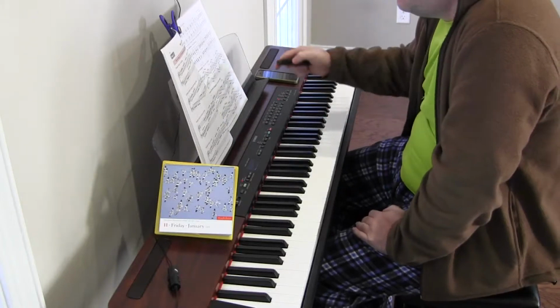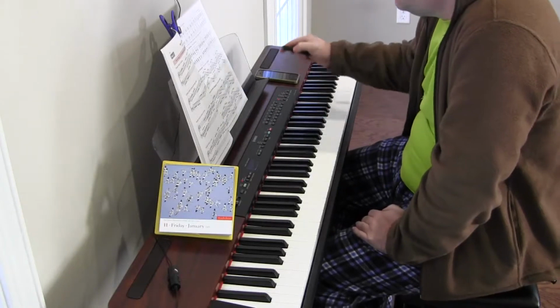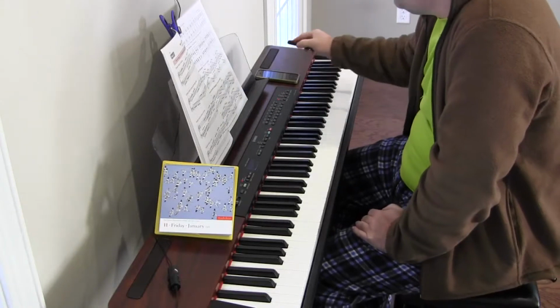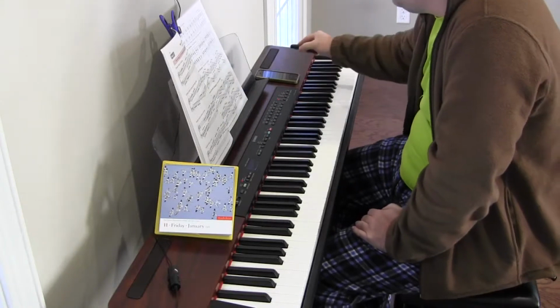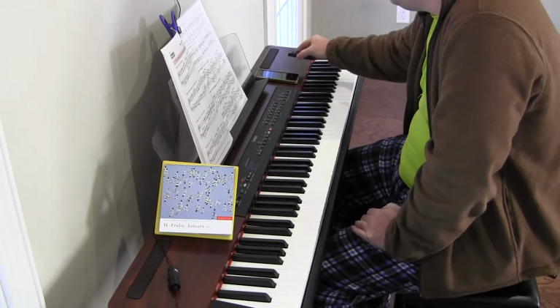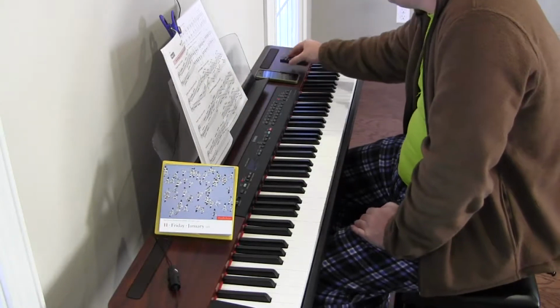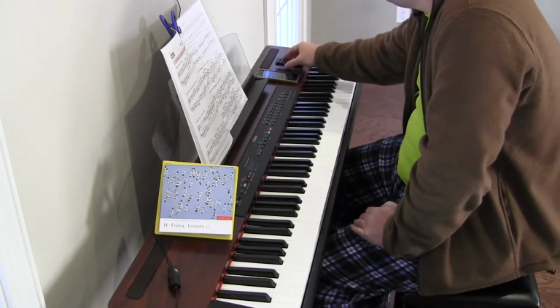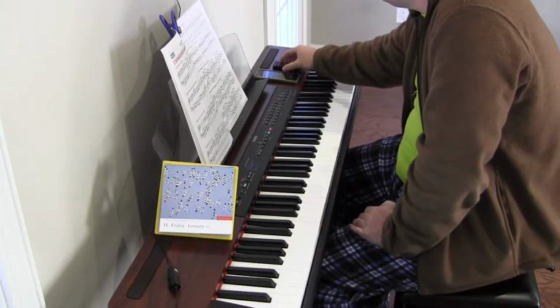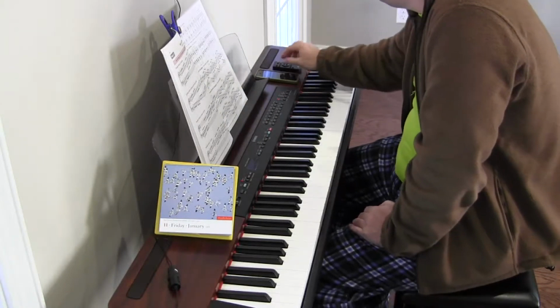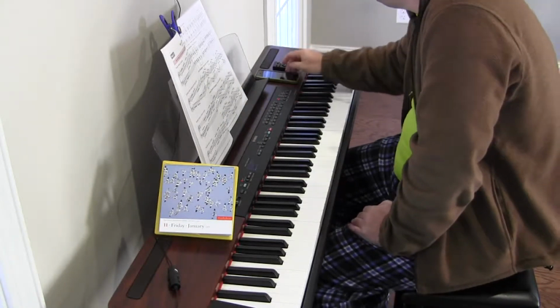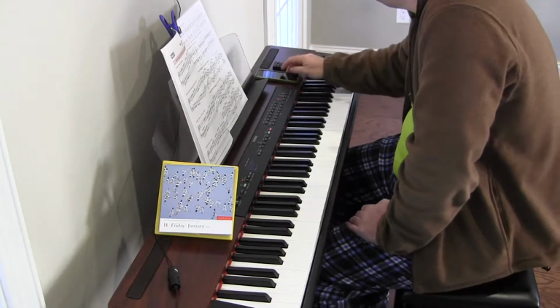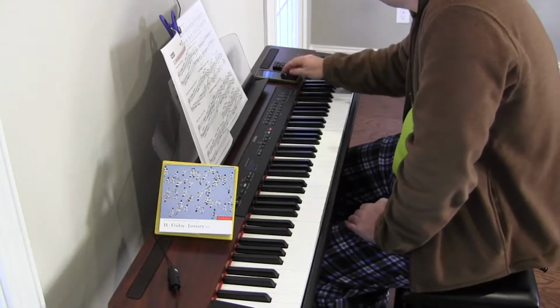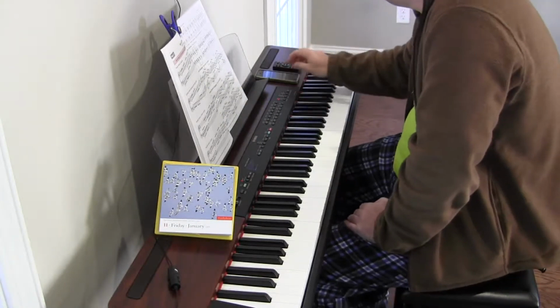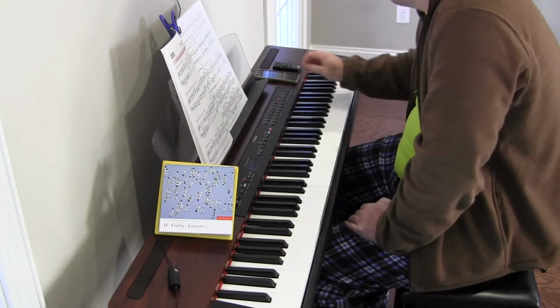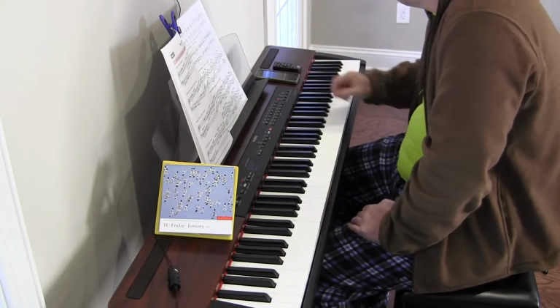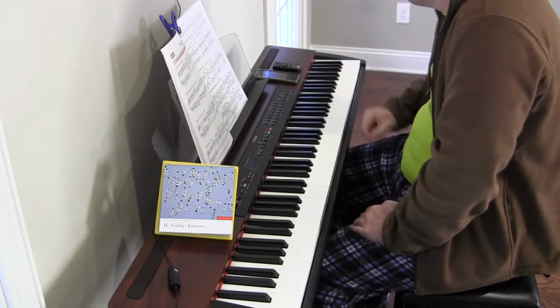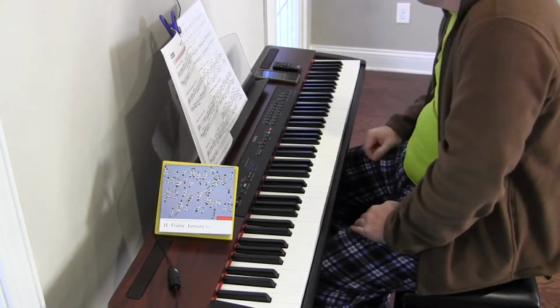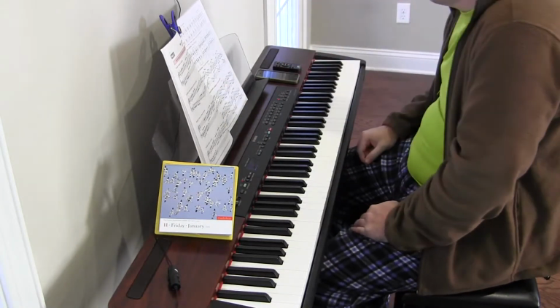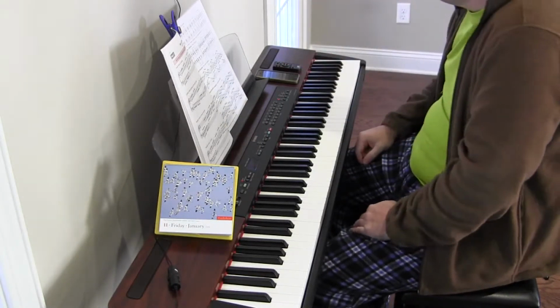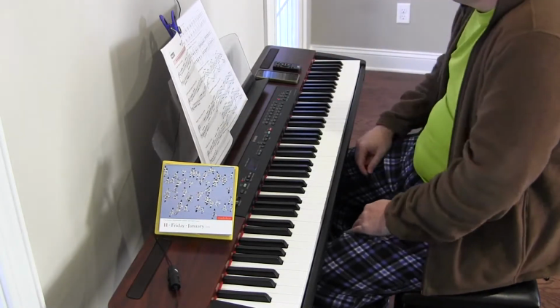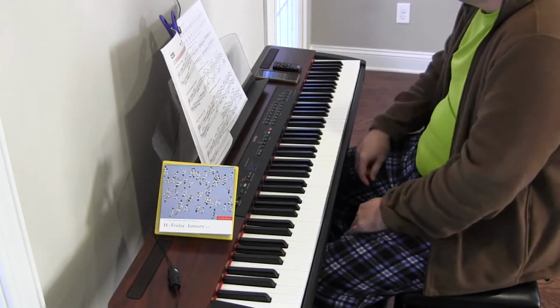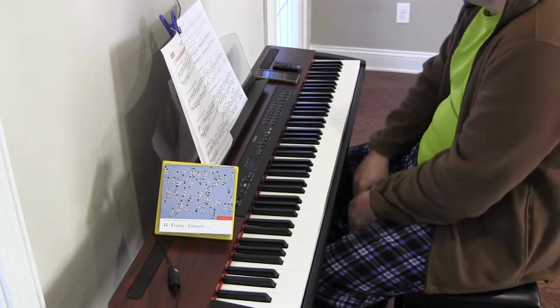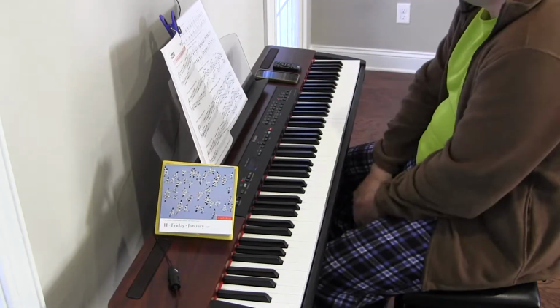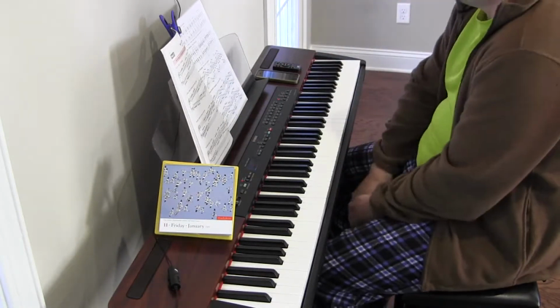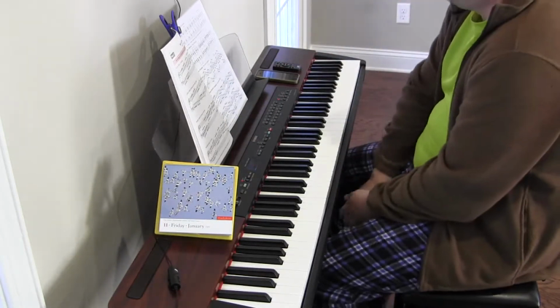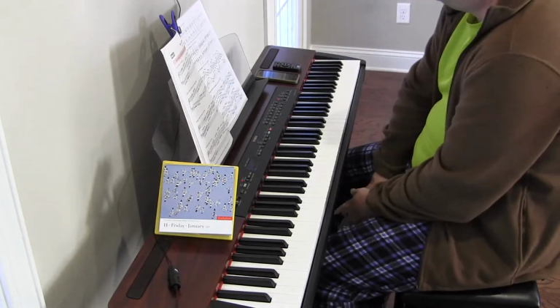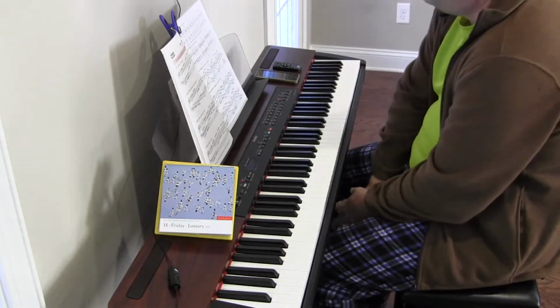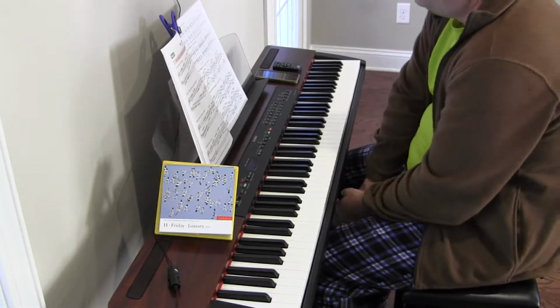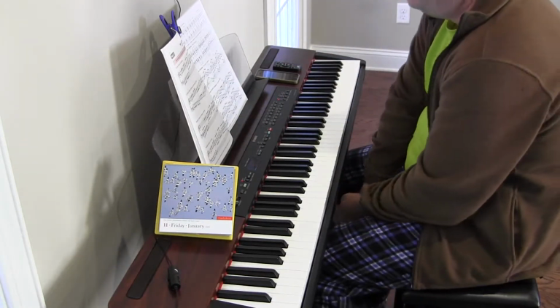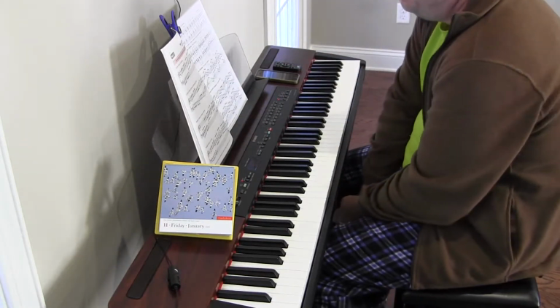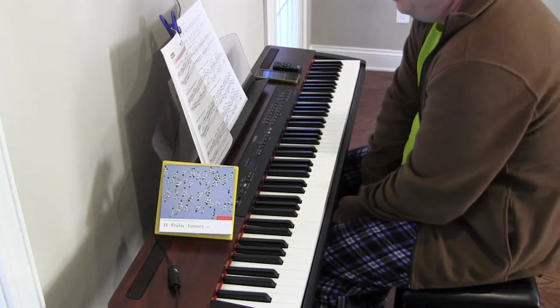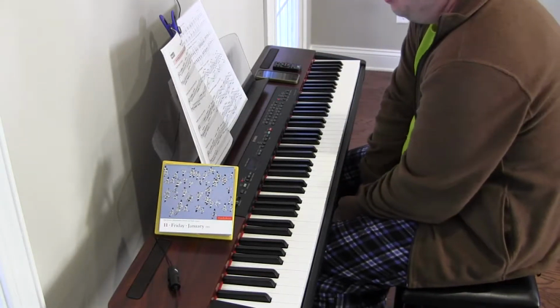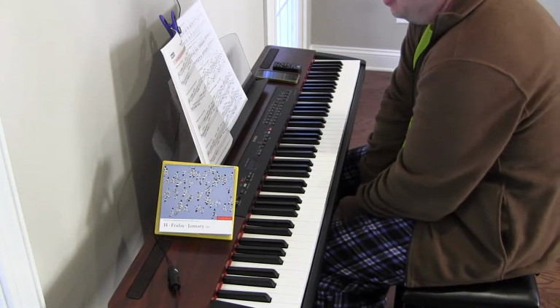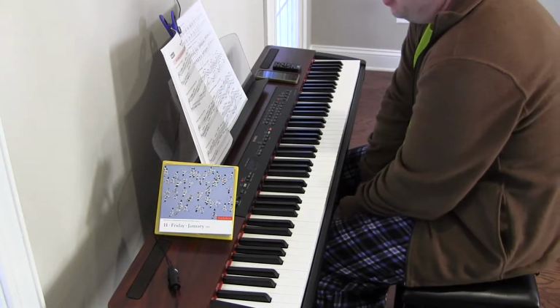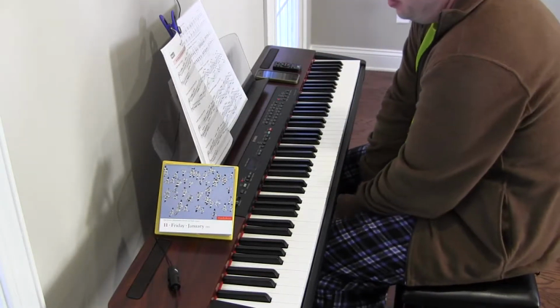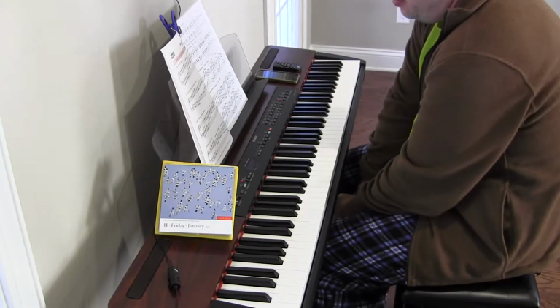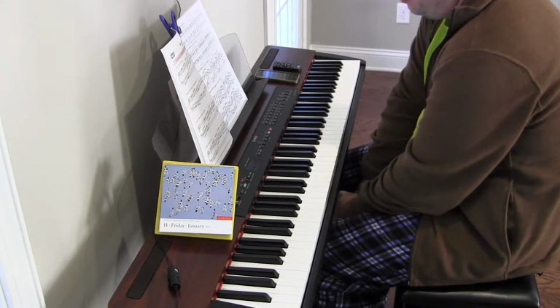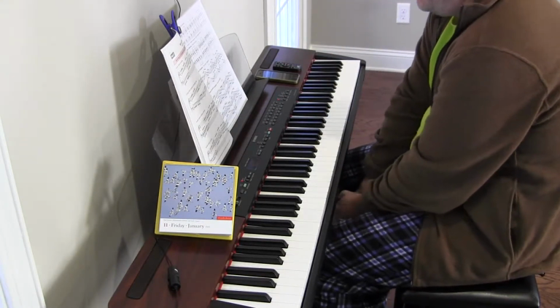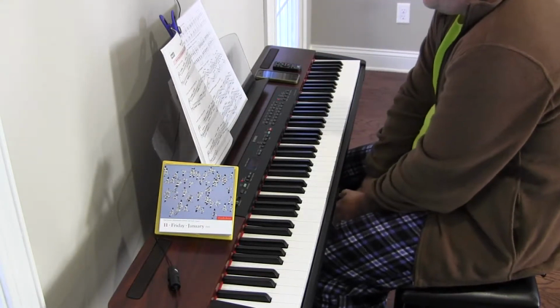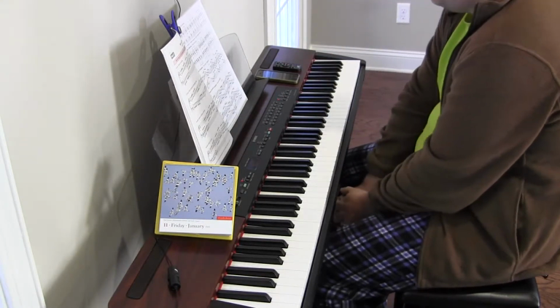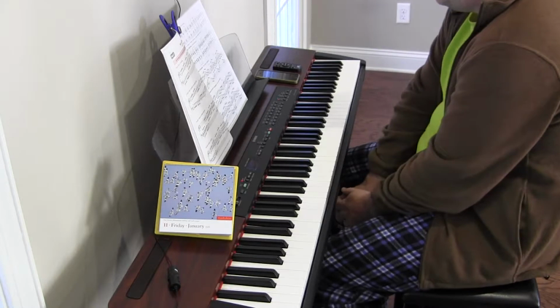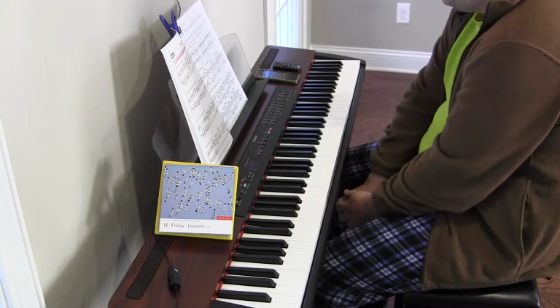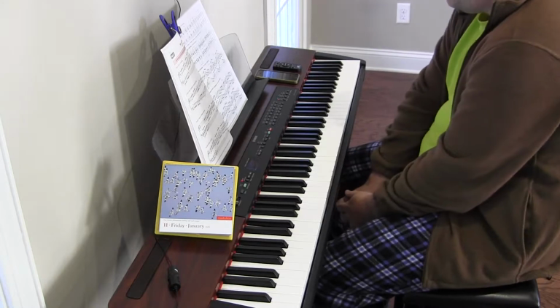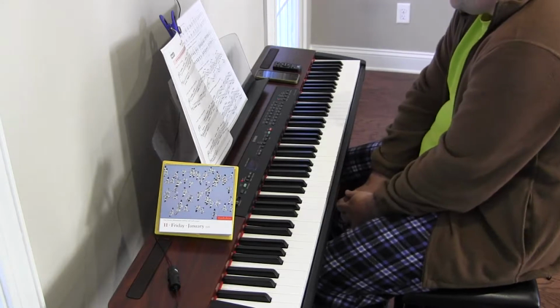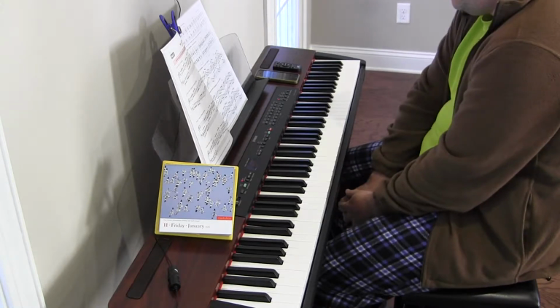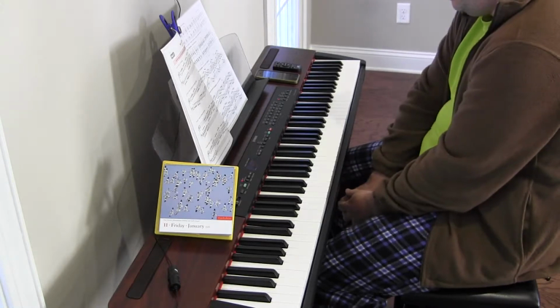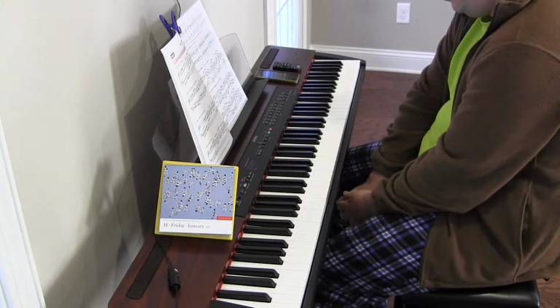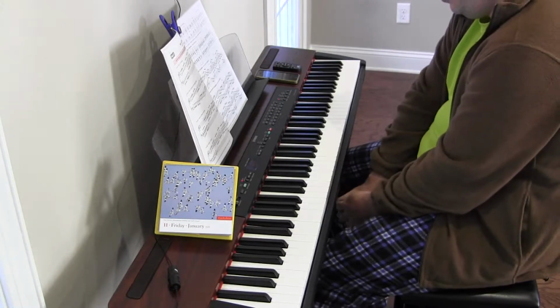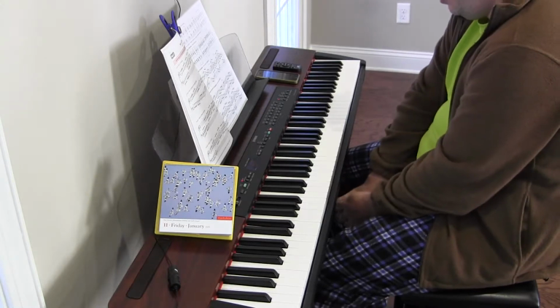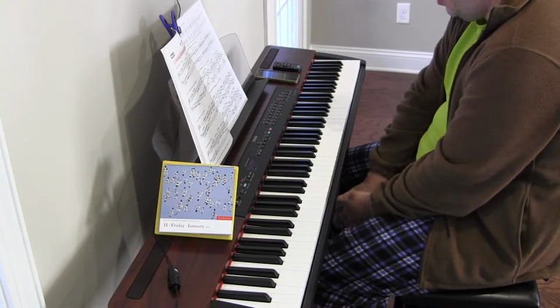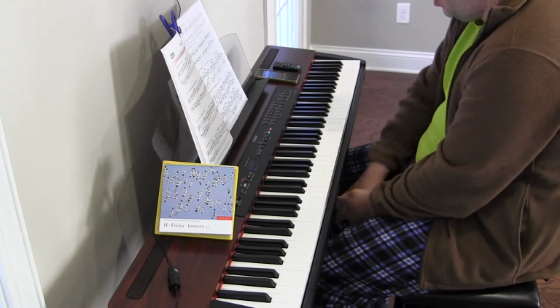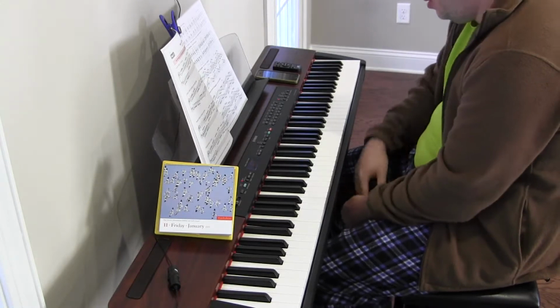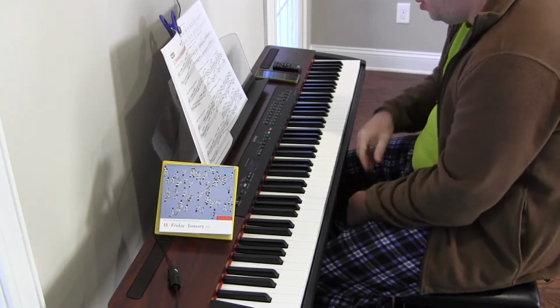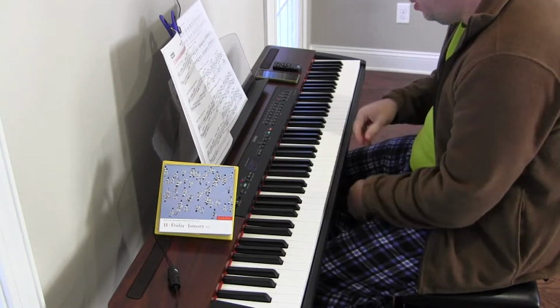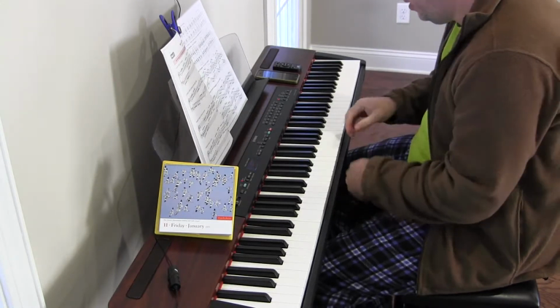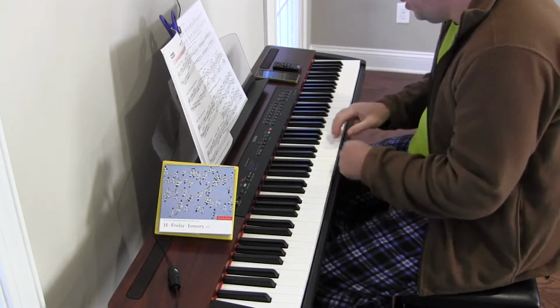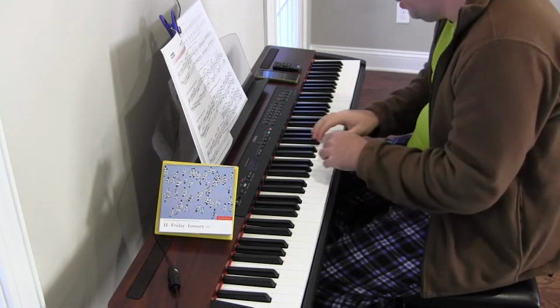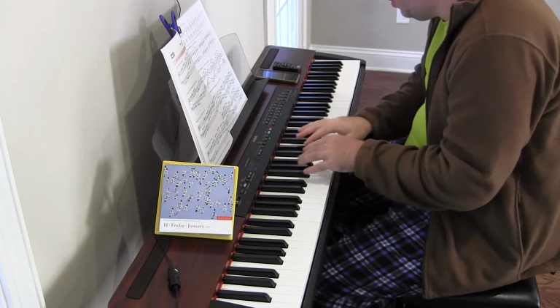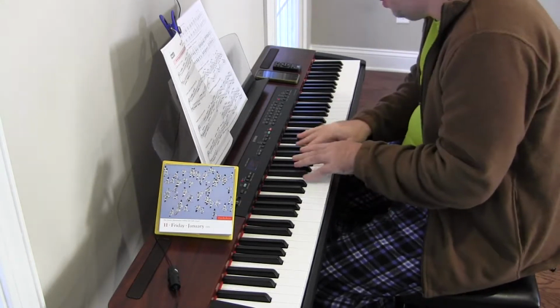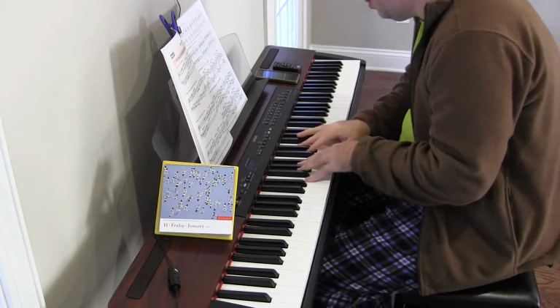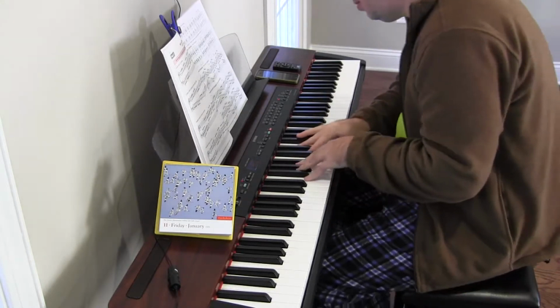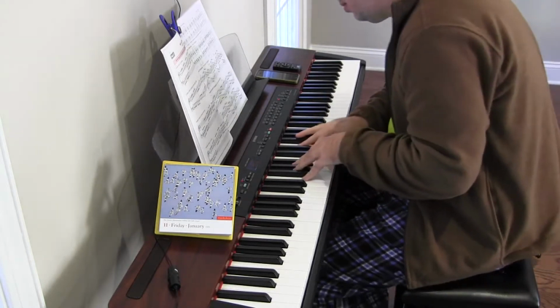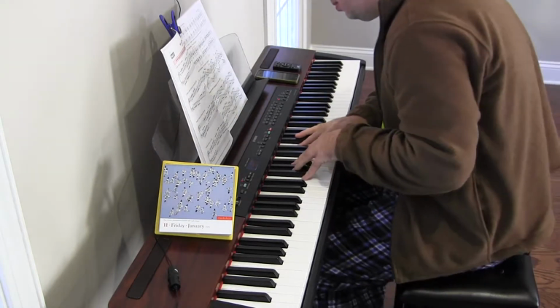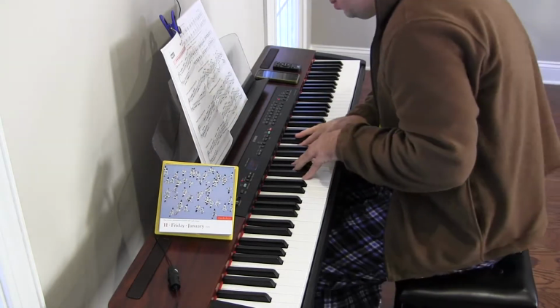Hey there. Key of C major, major scales, parallel motion, and sixths.